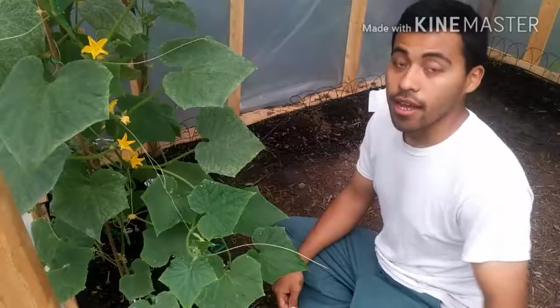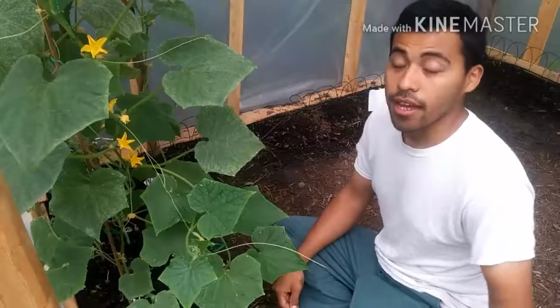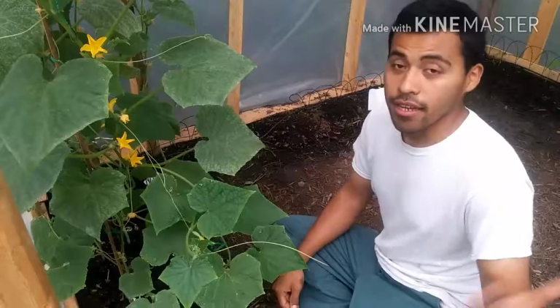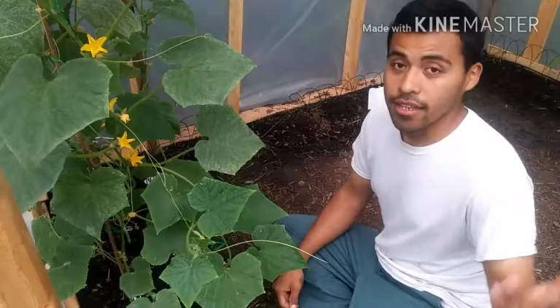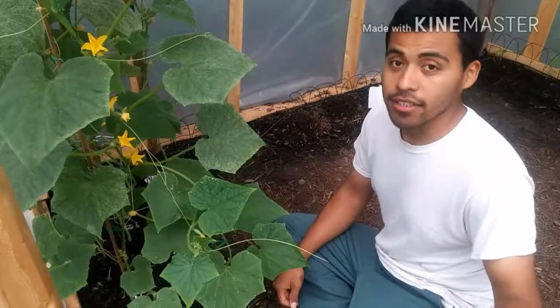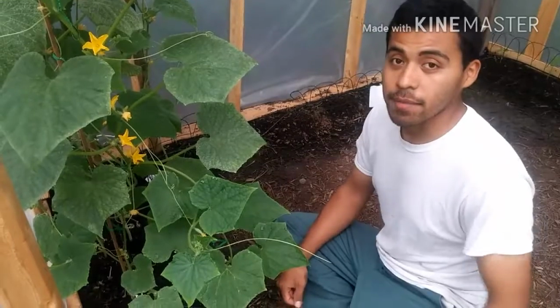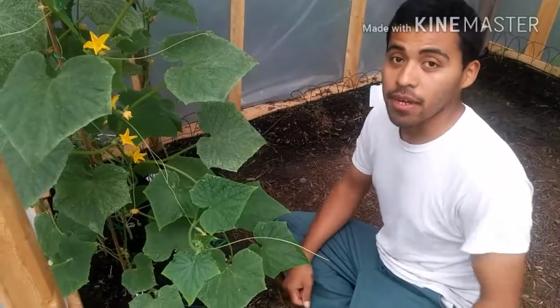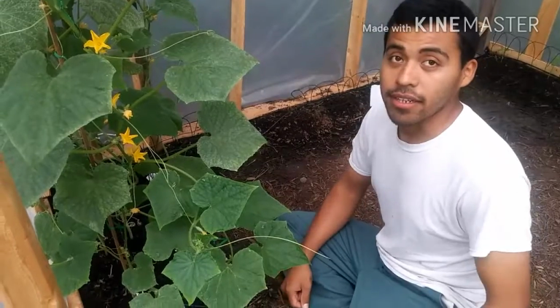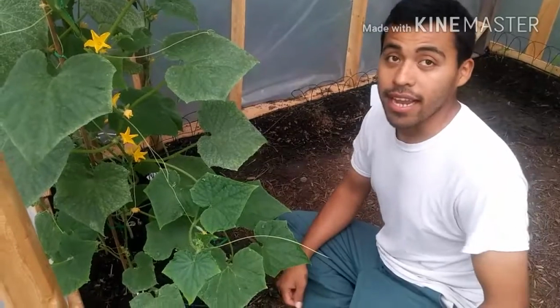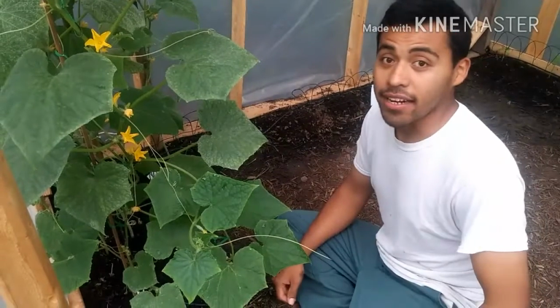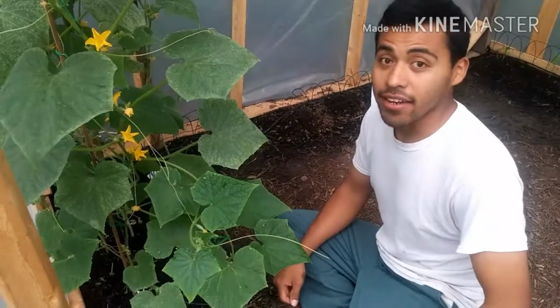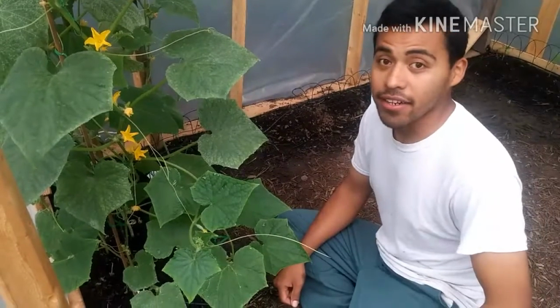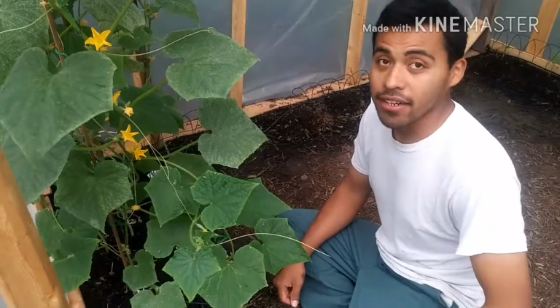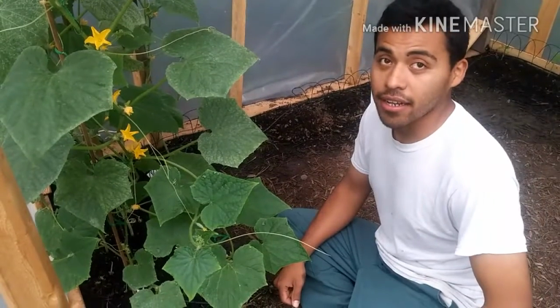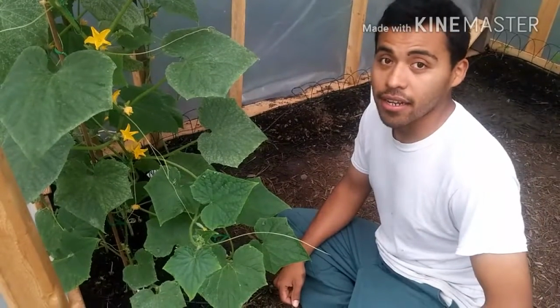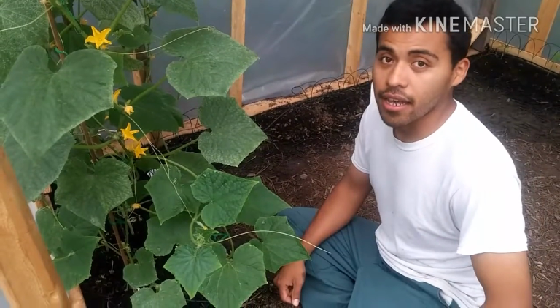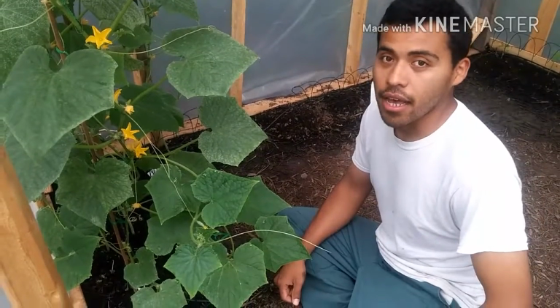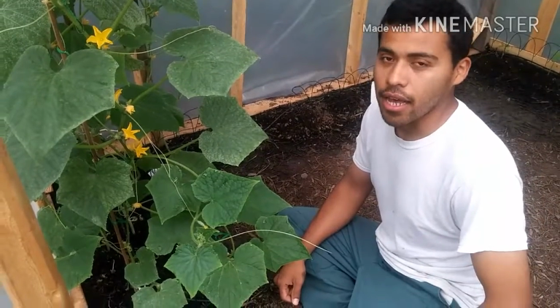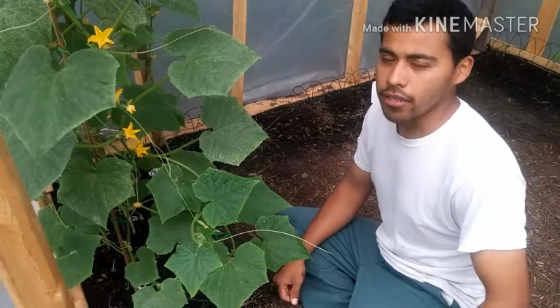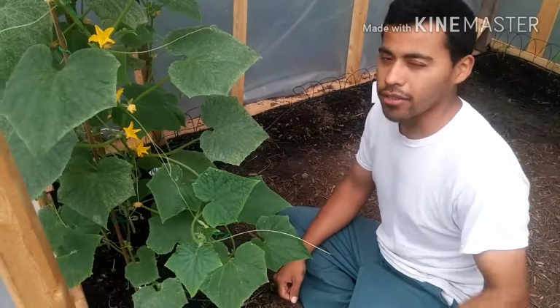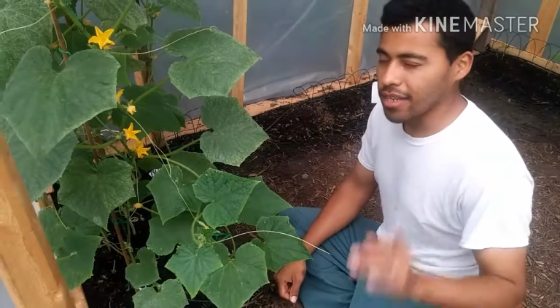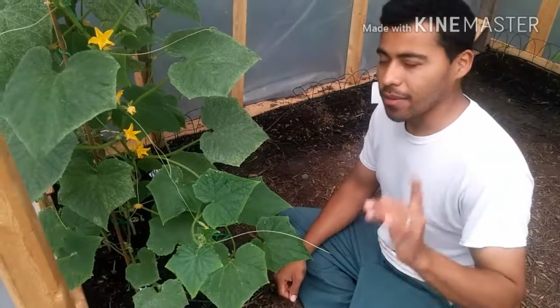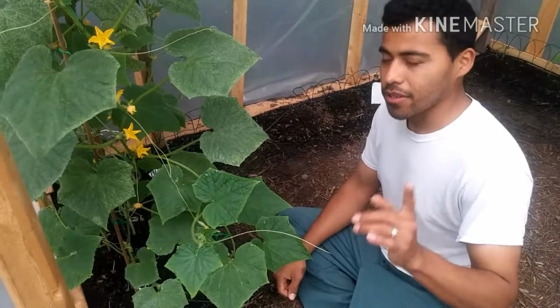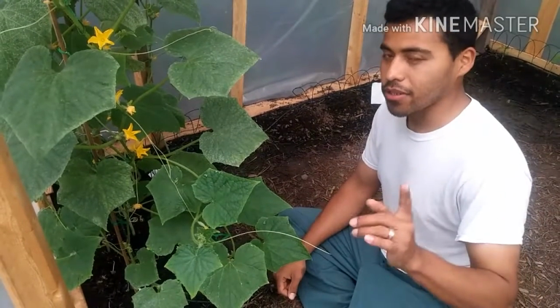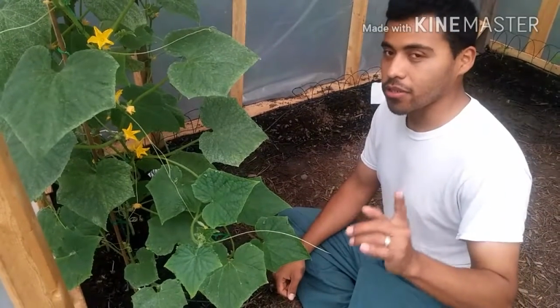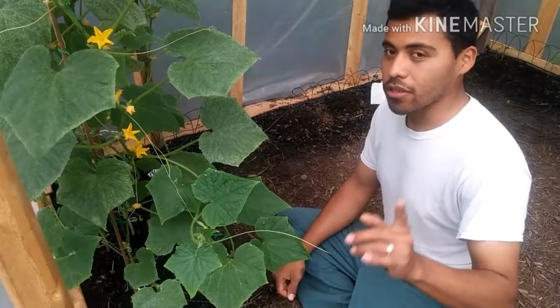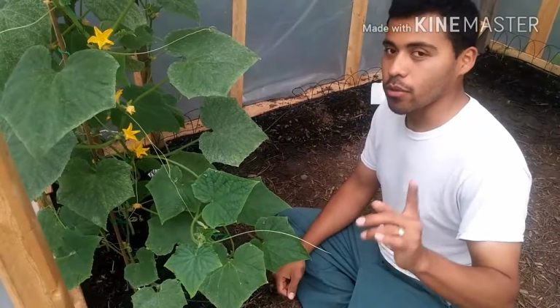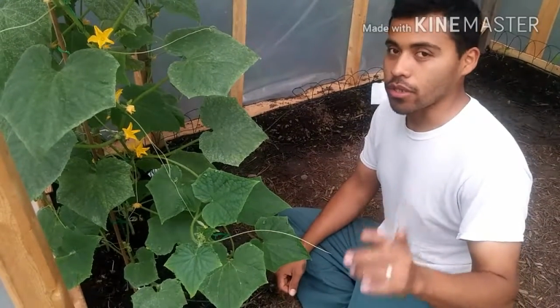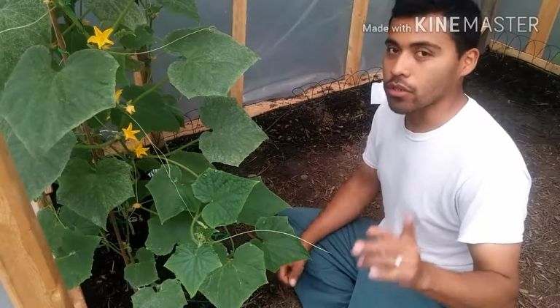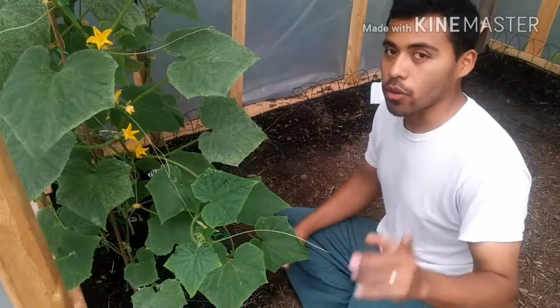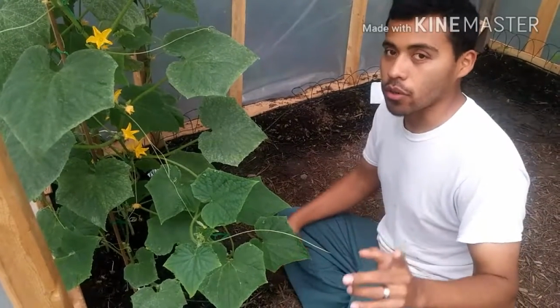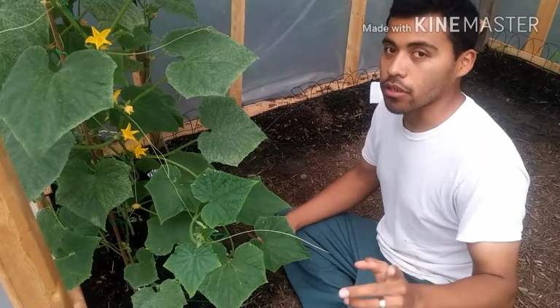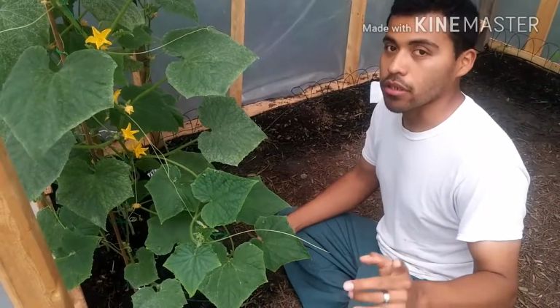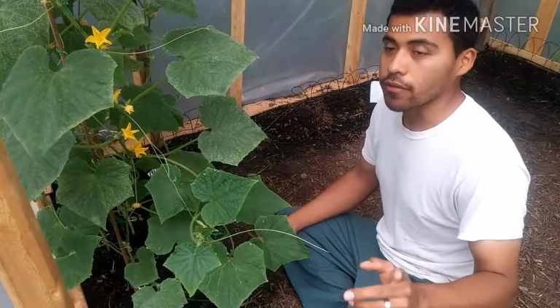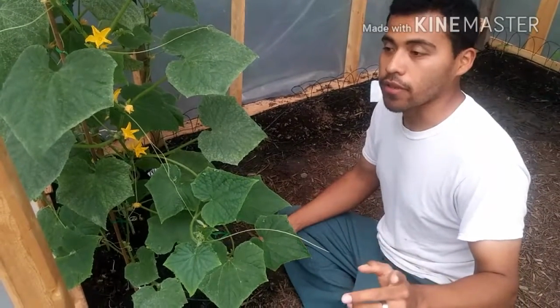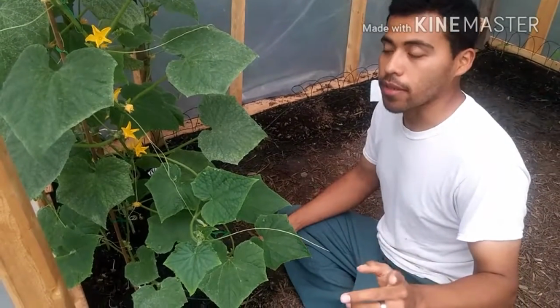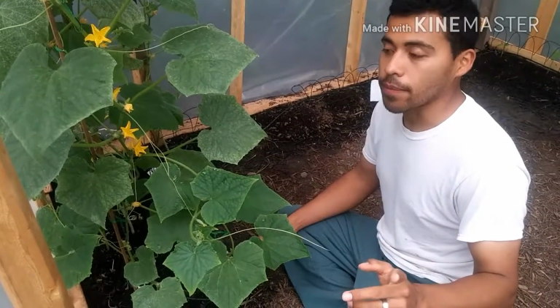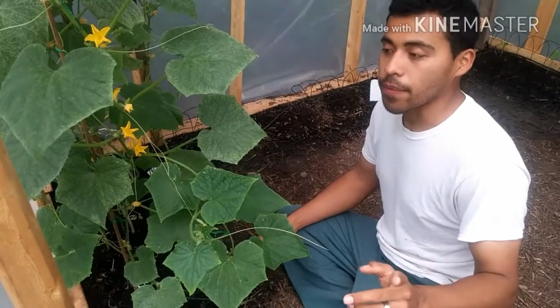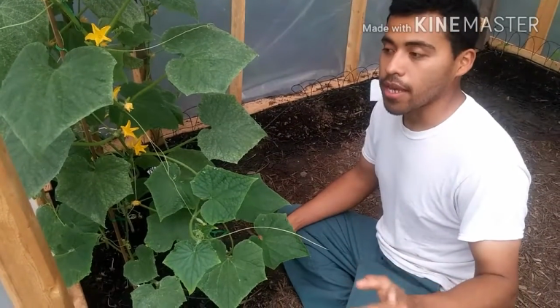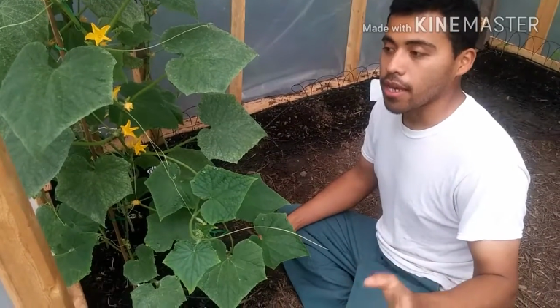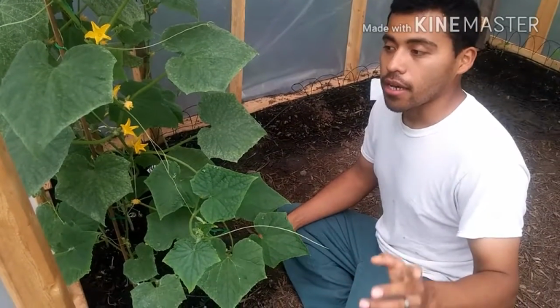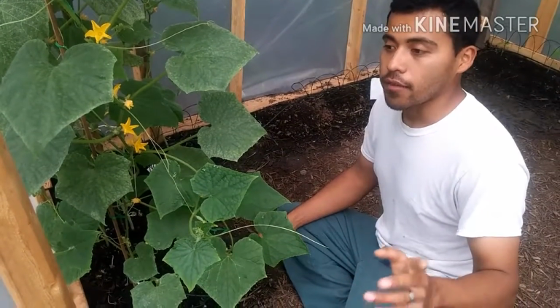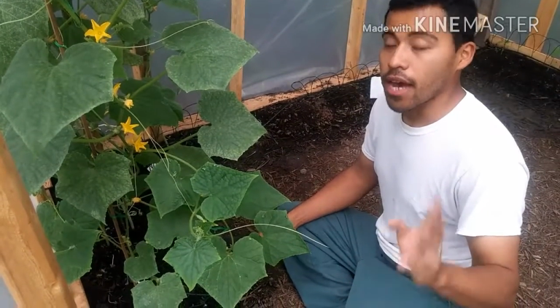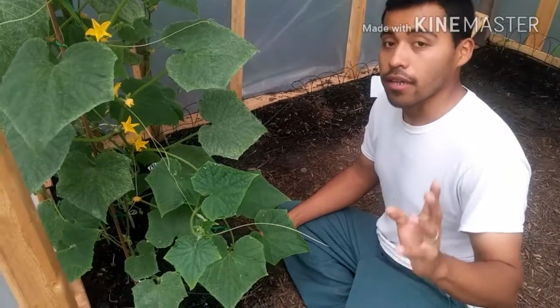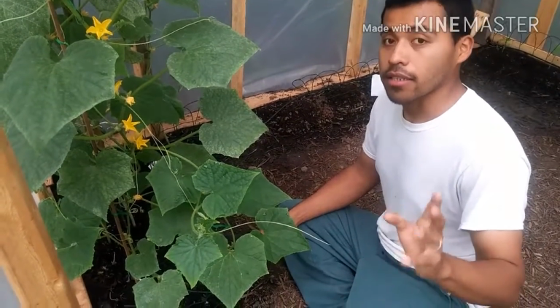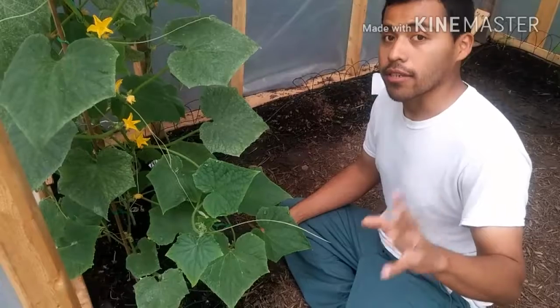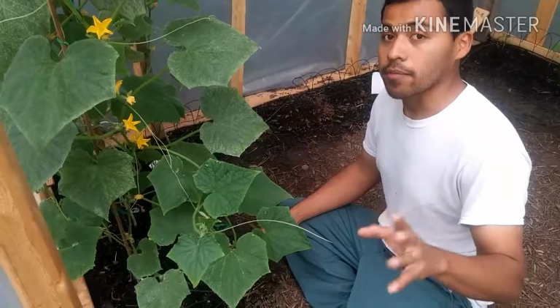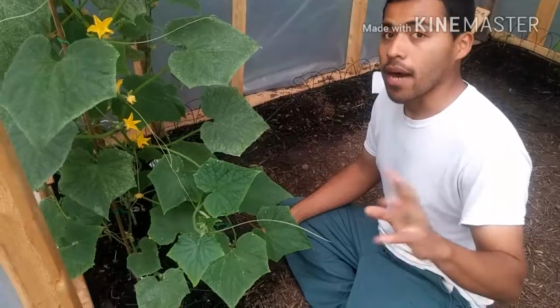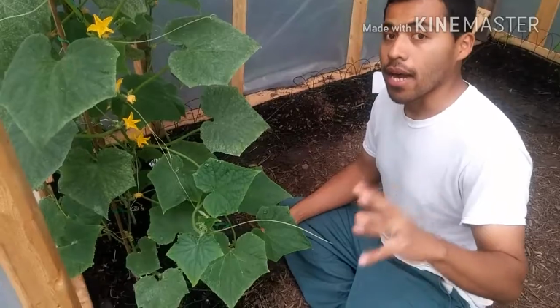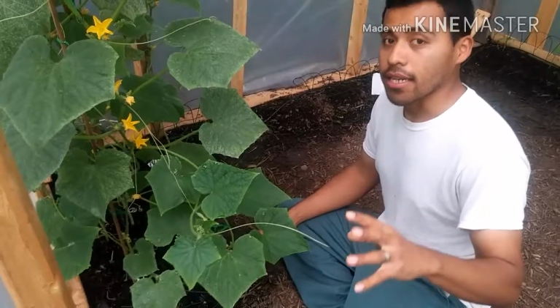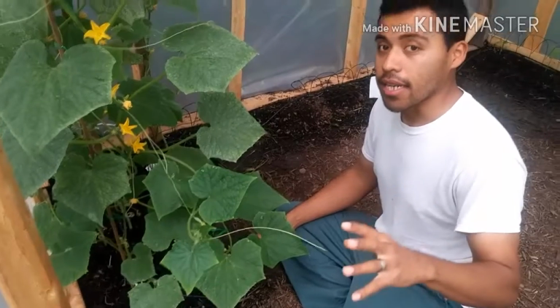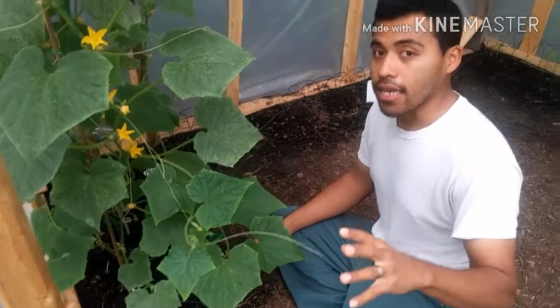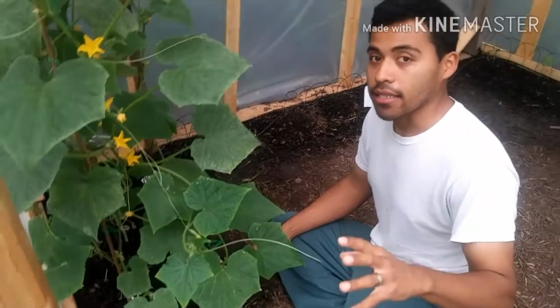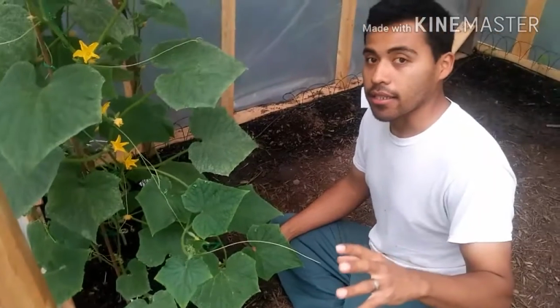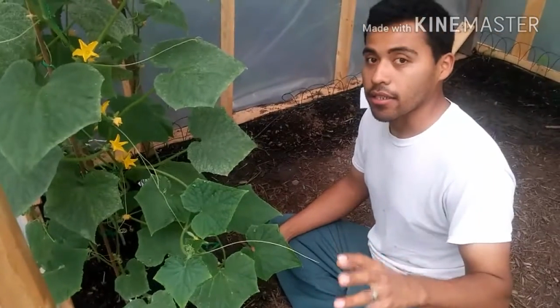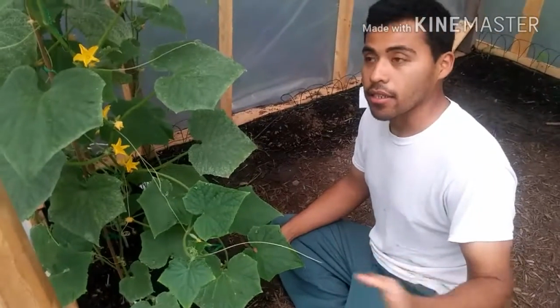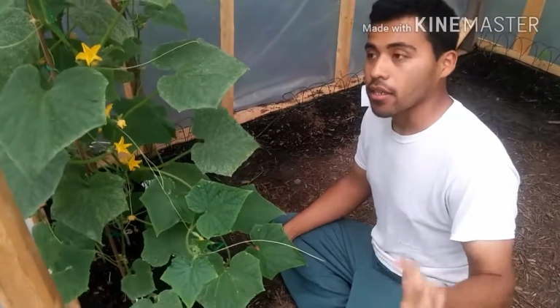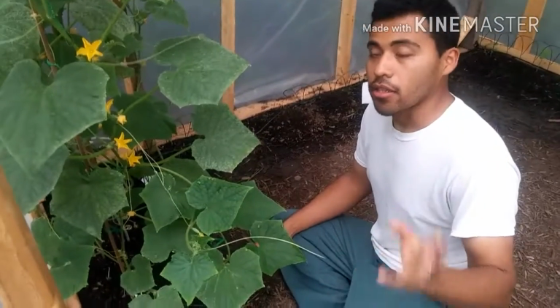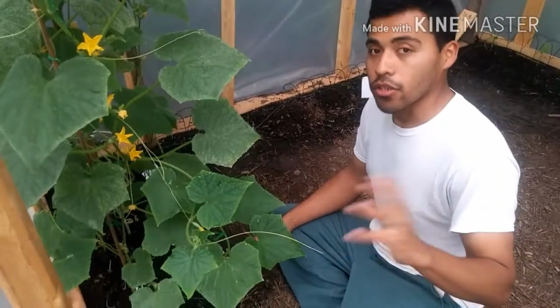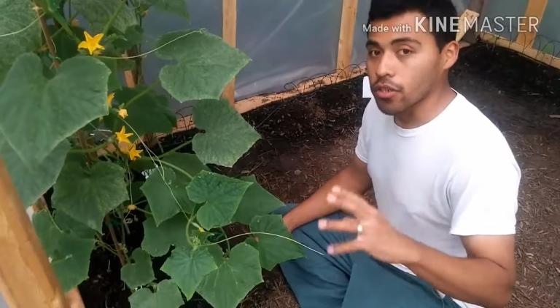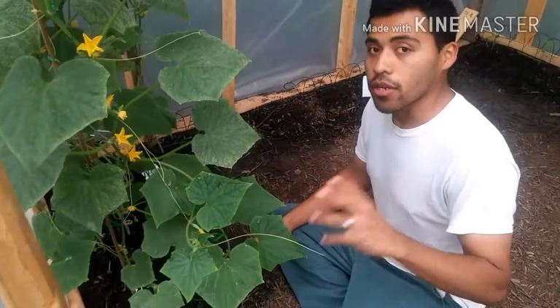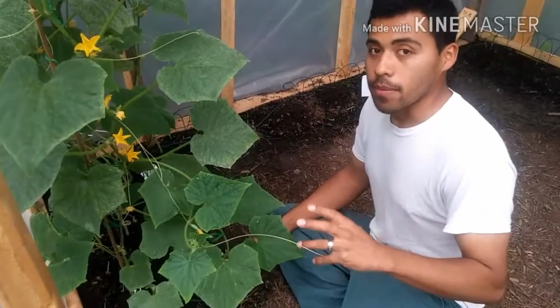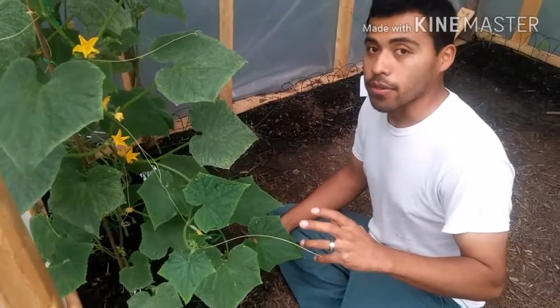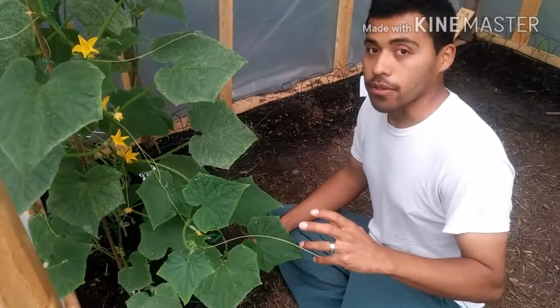Hi guys, this is the Pallet of Nagy Nugger and today I'm going to do a quick tutorial of how to self-pollinate your cucumbers.